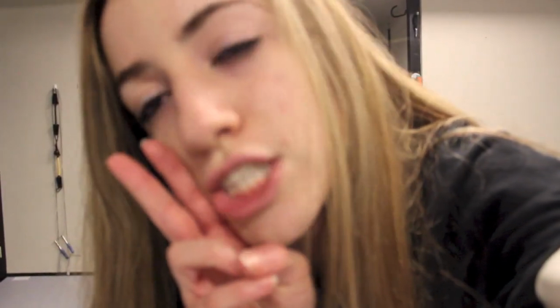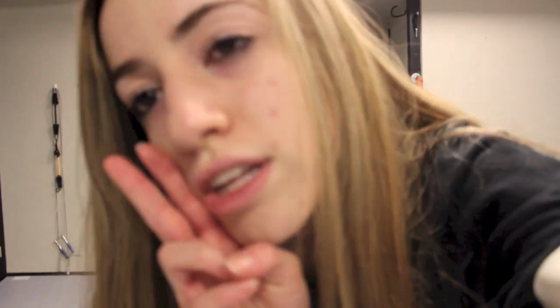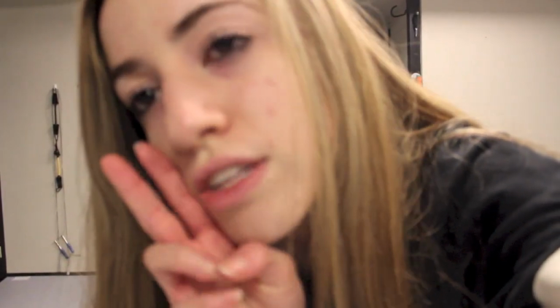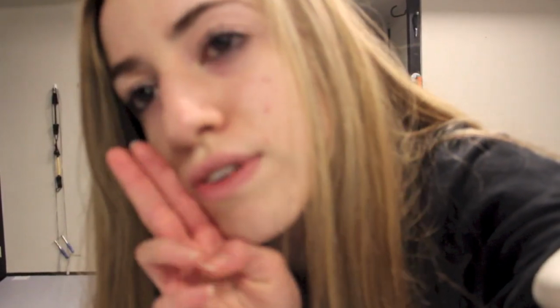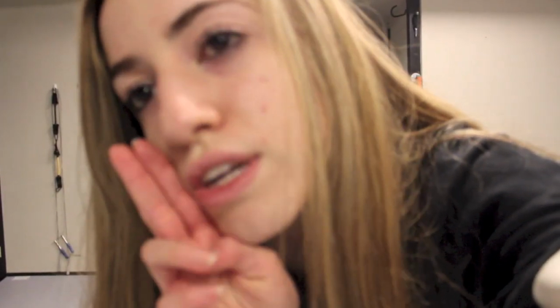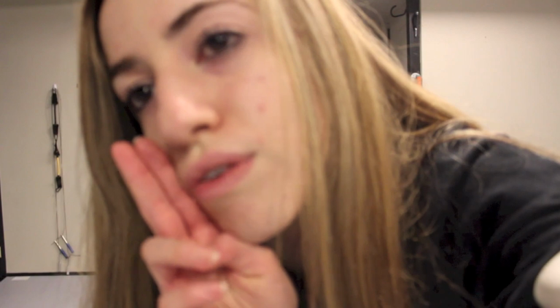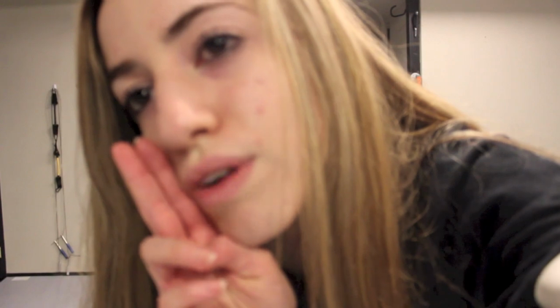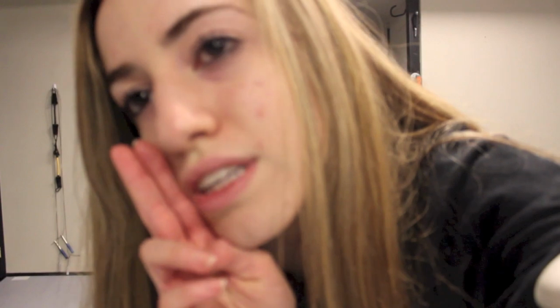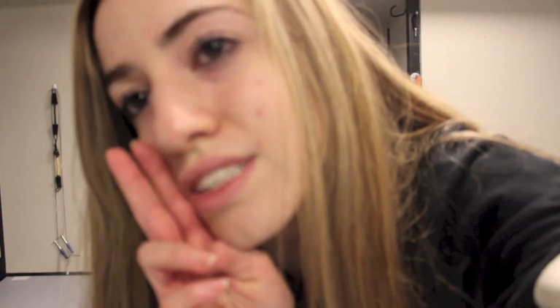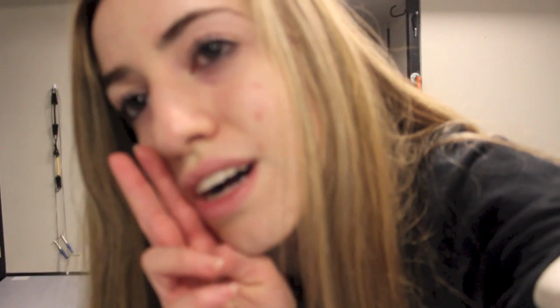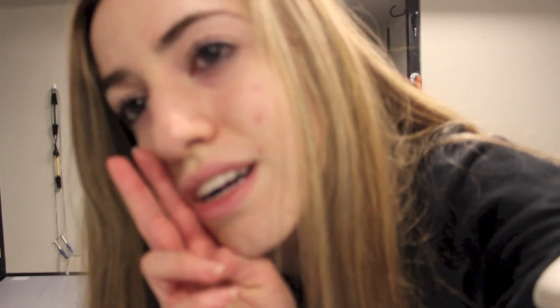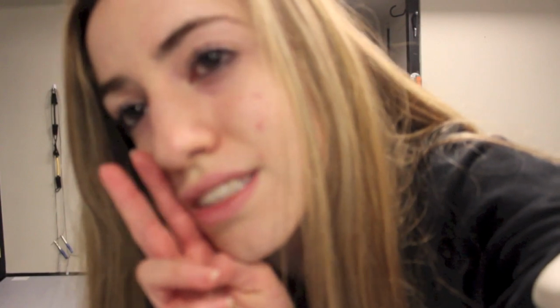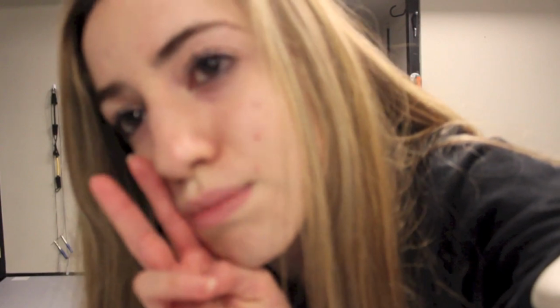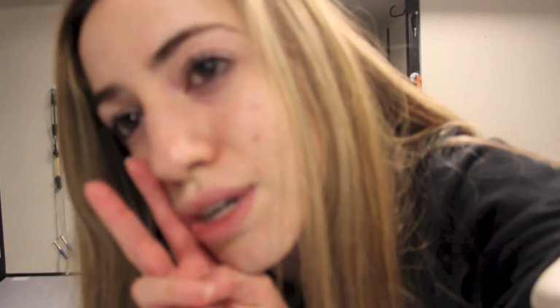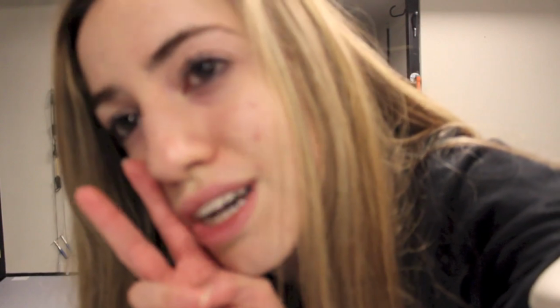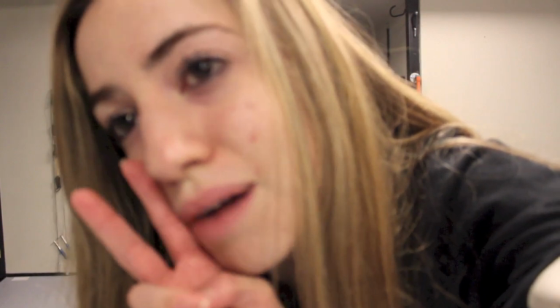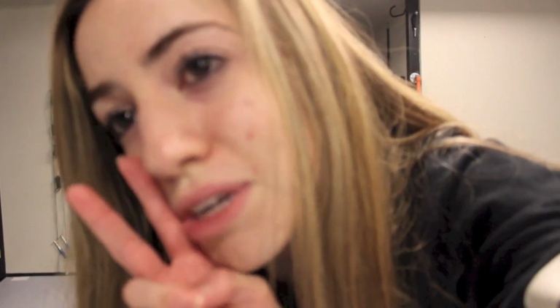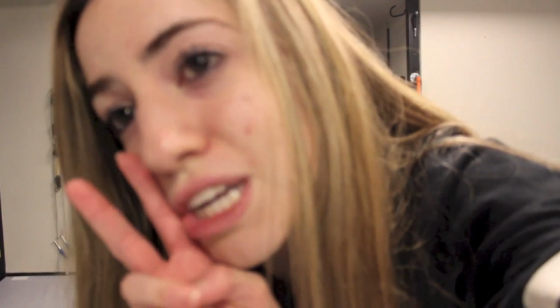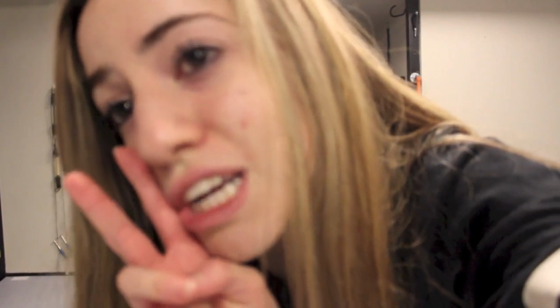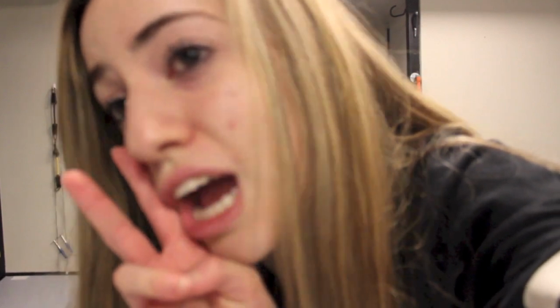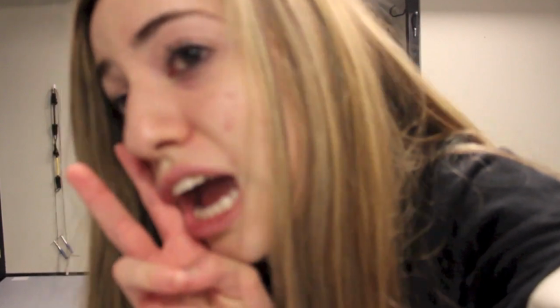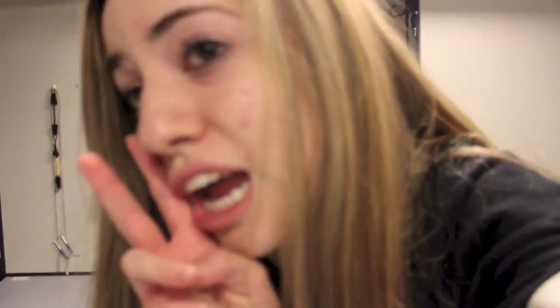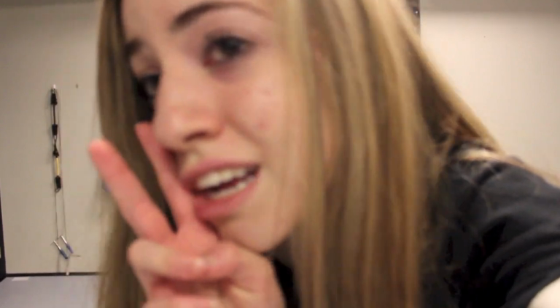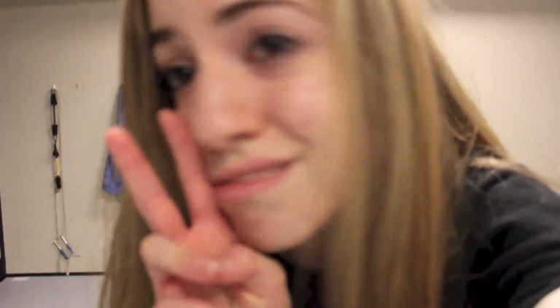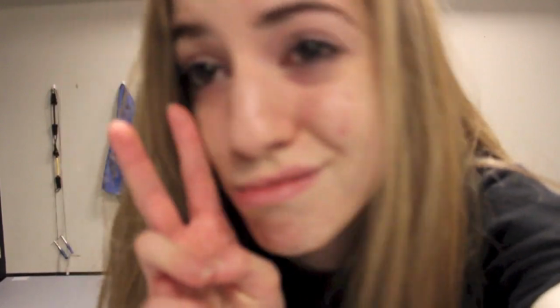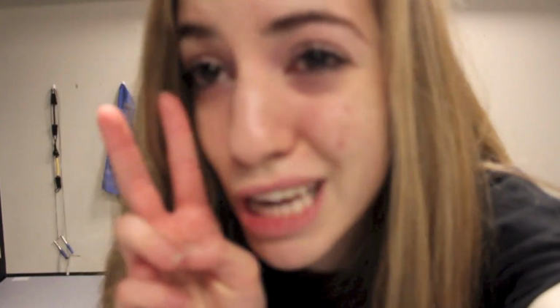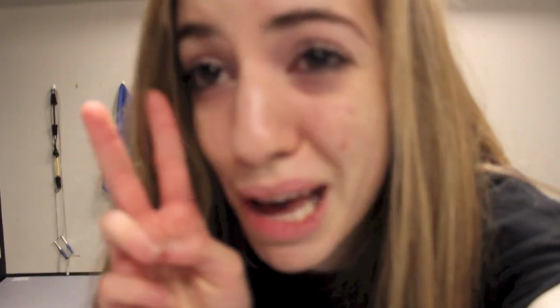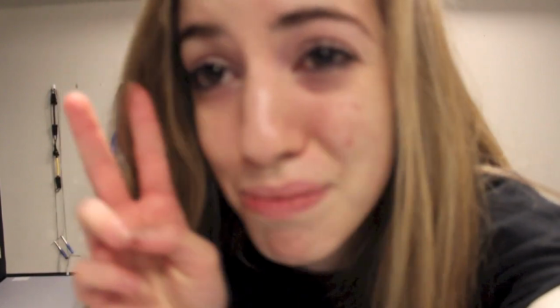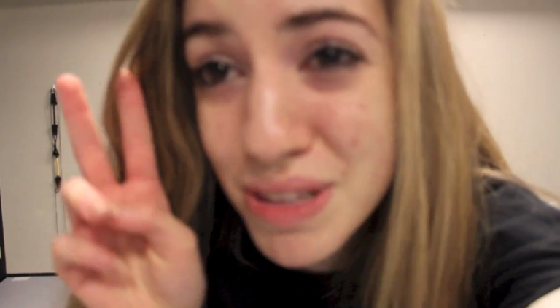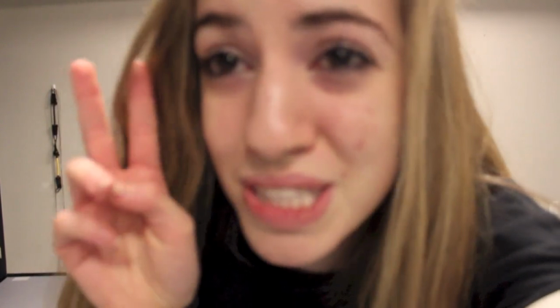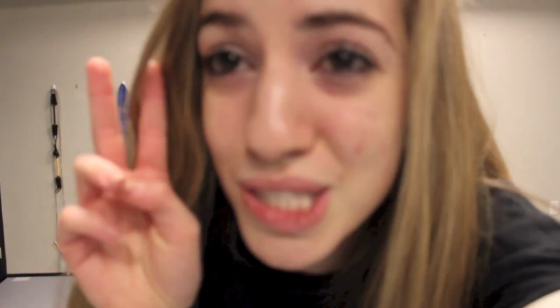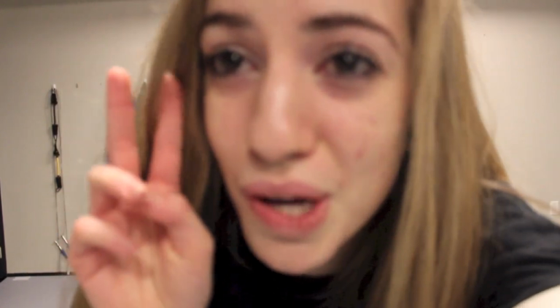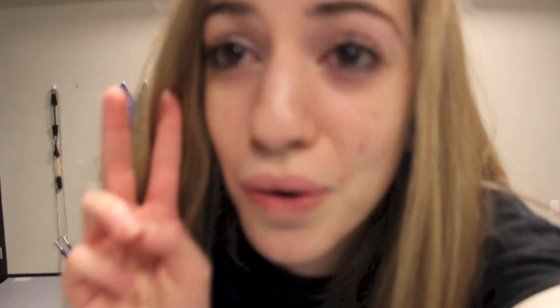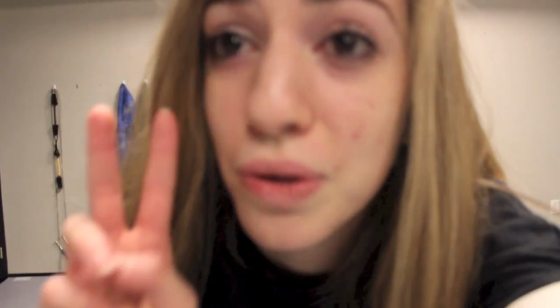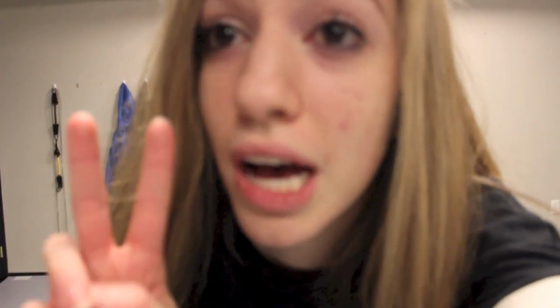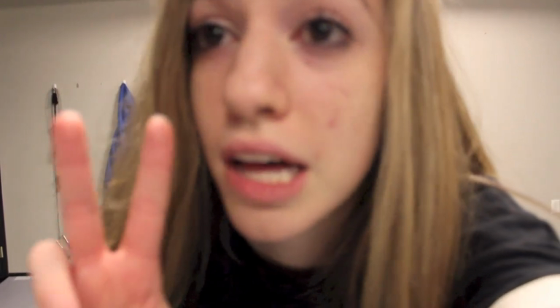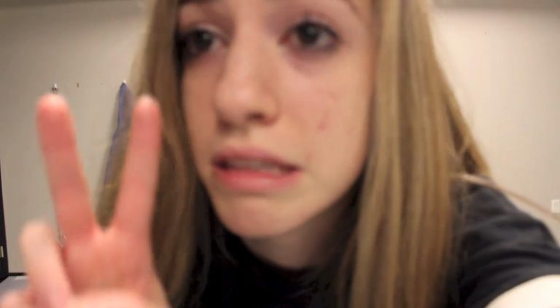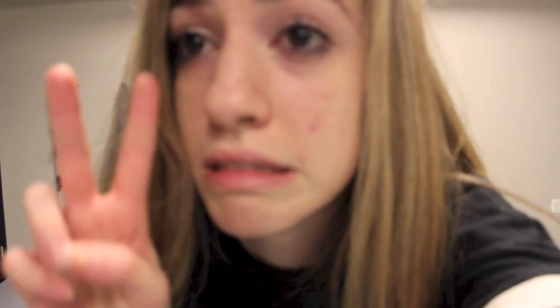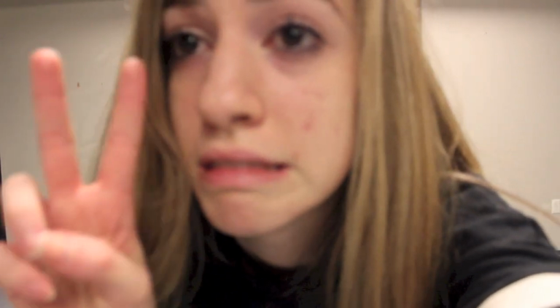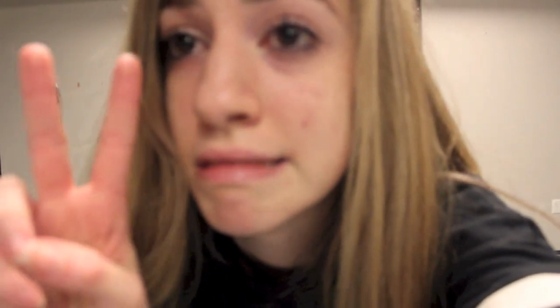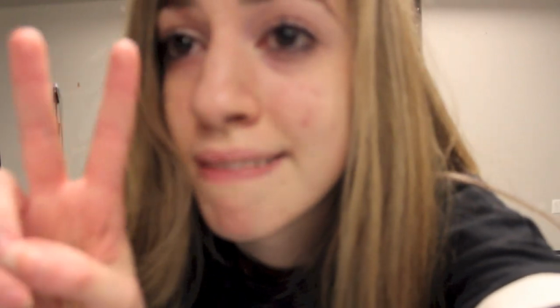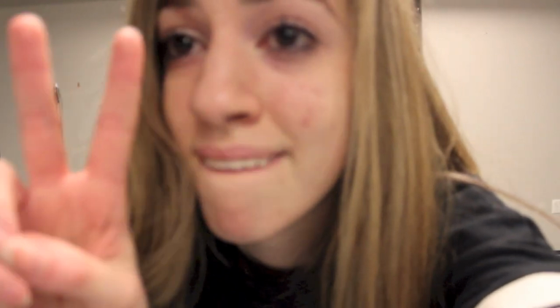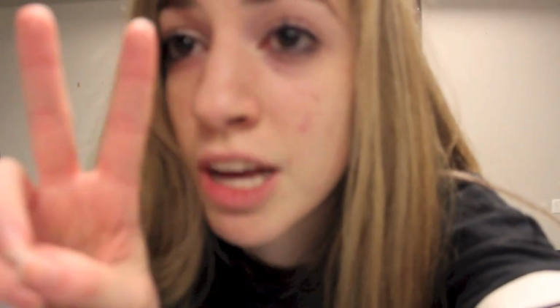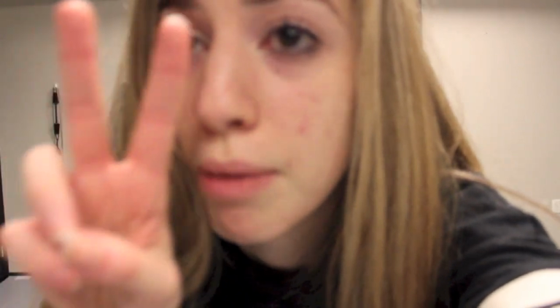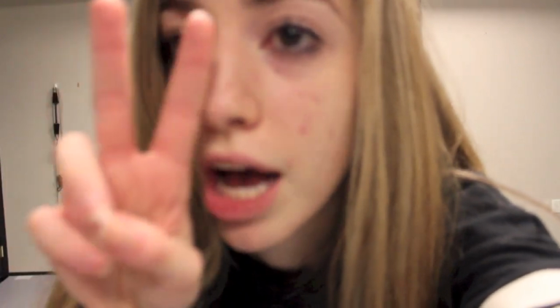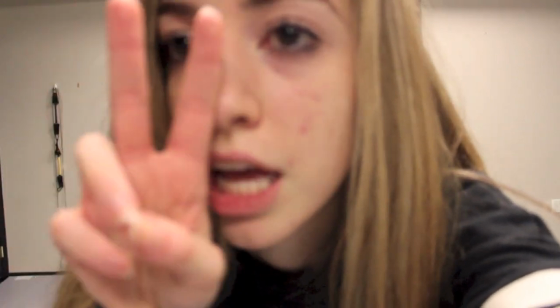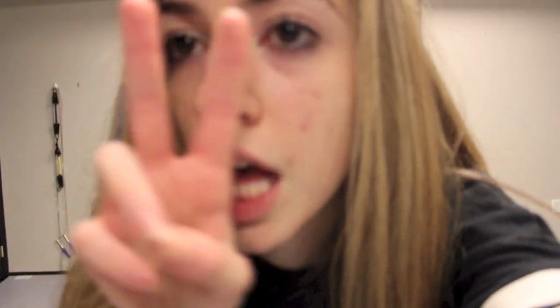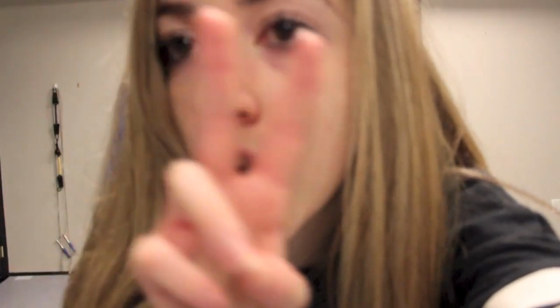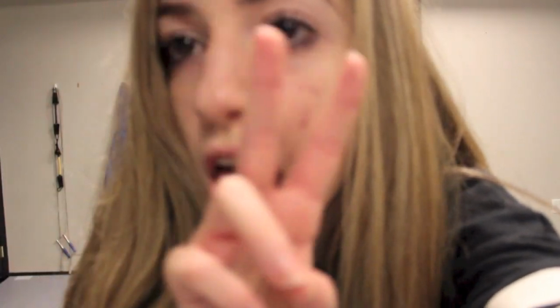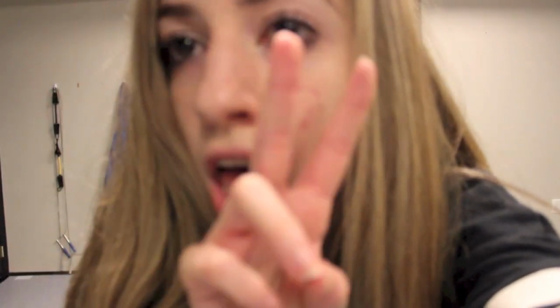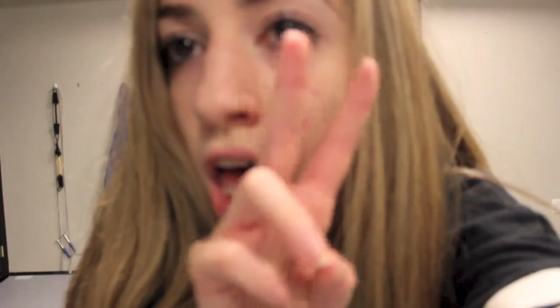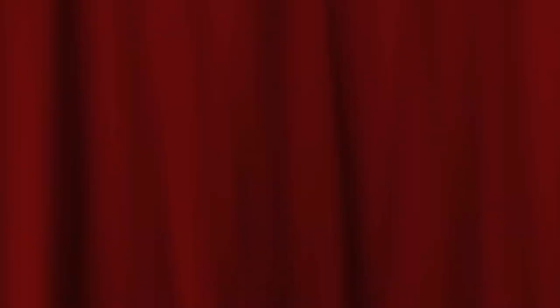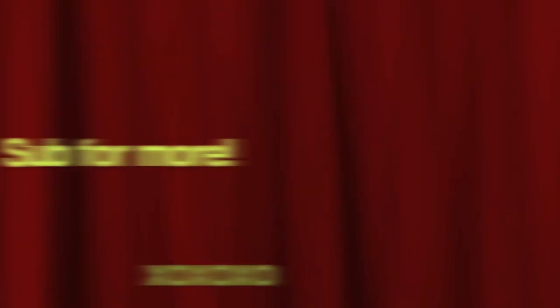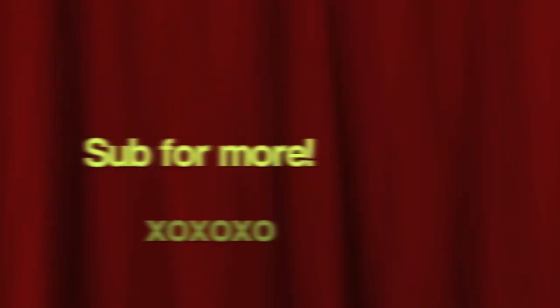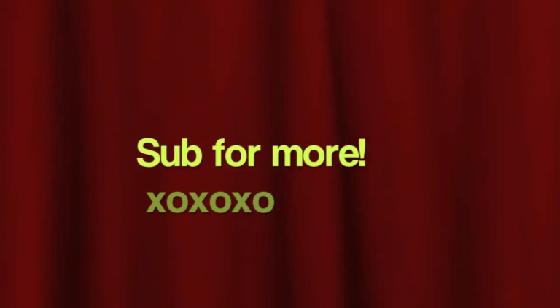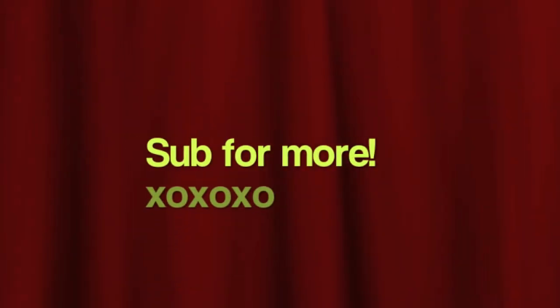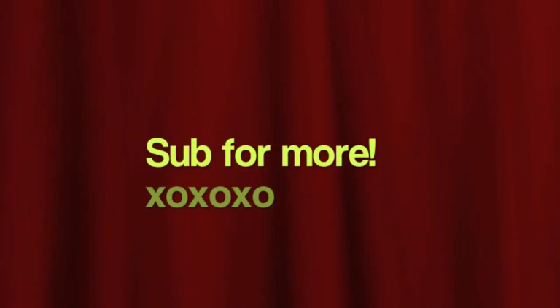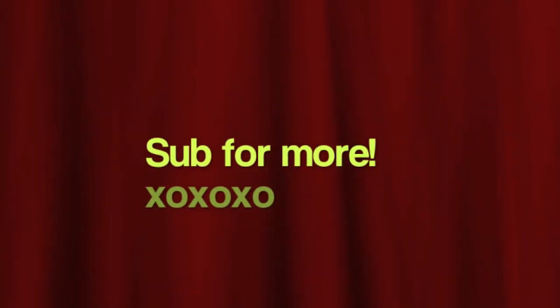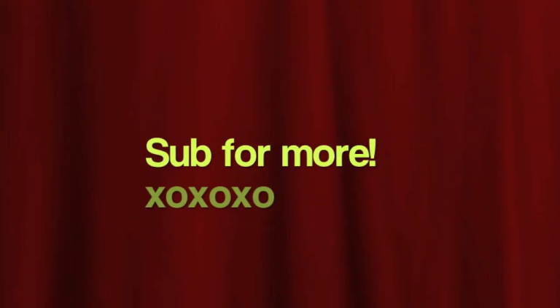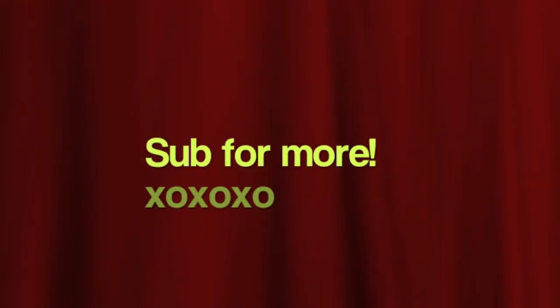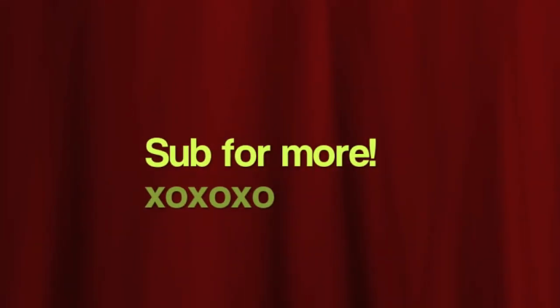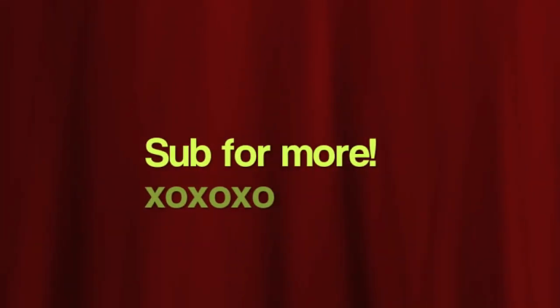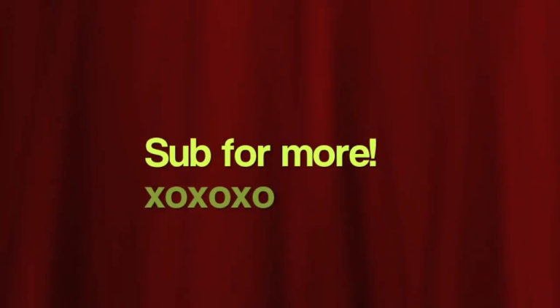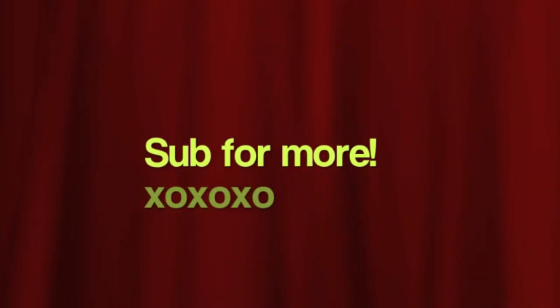Sorry this video really sucked, but hey — it happened. Goodbye!